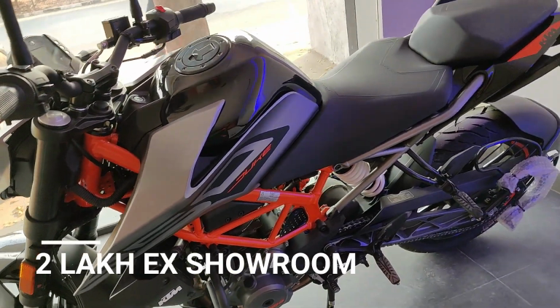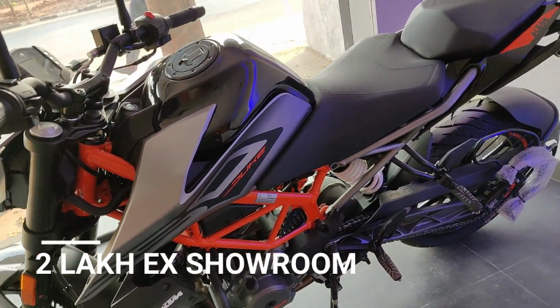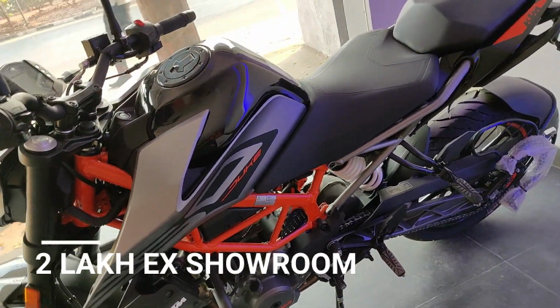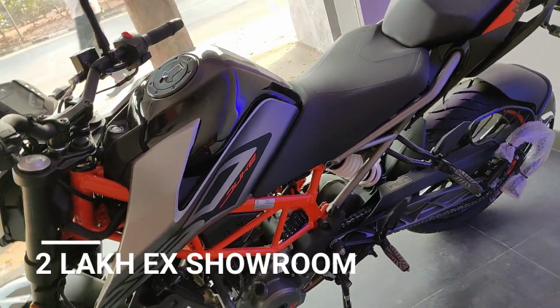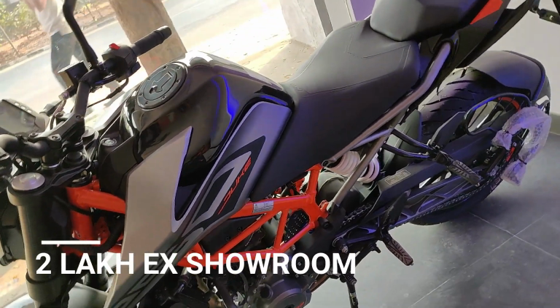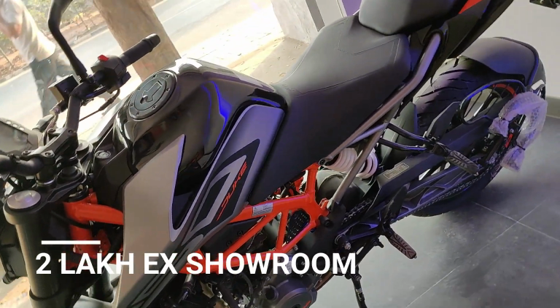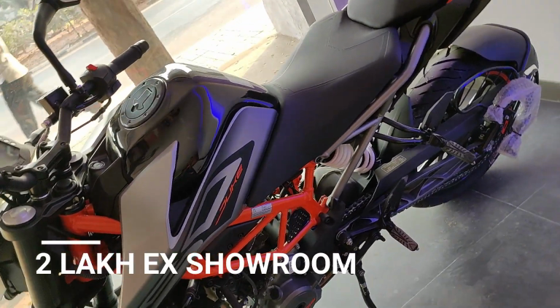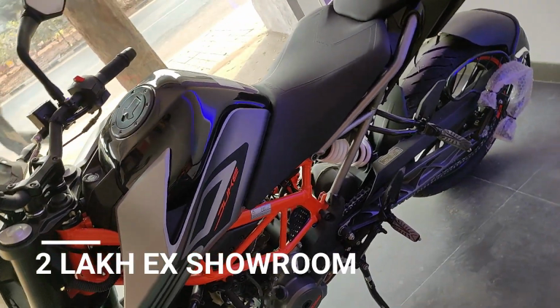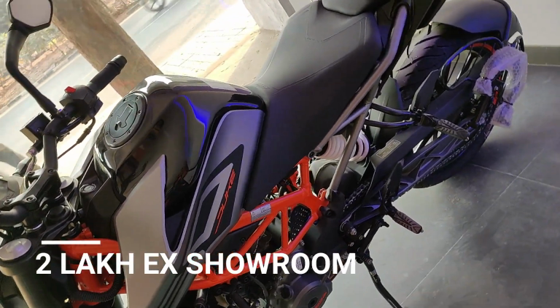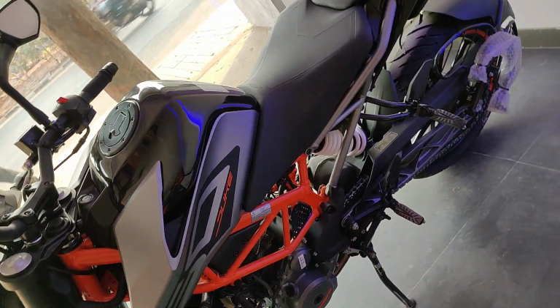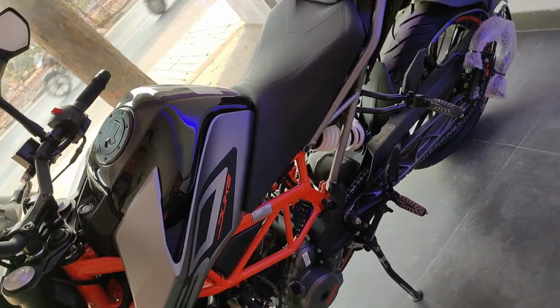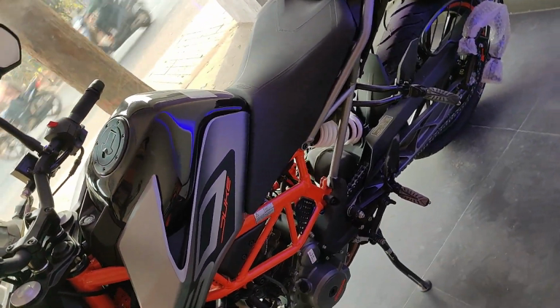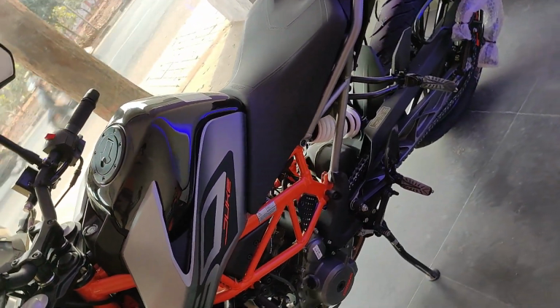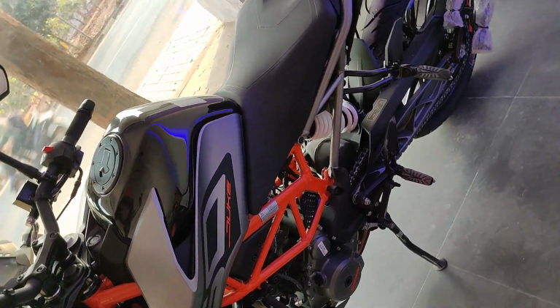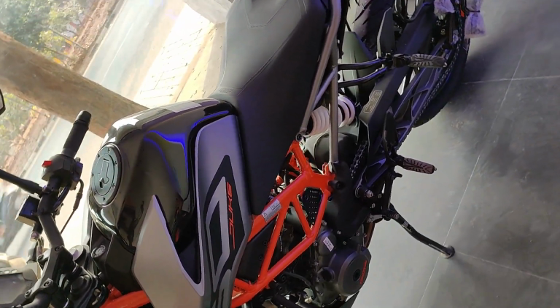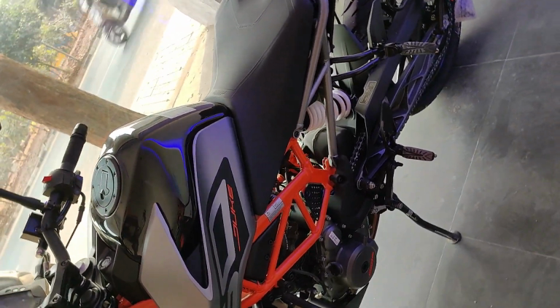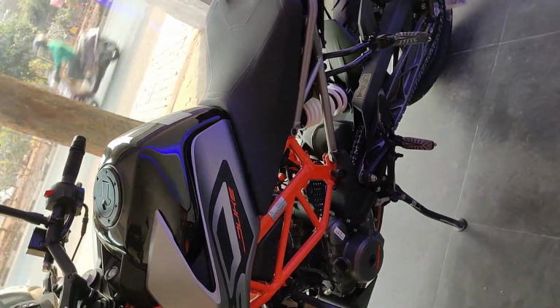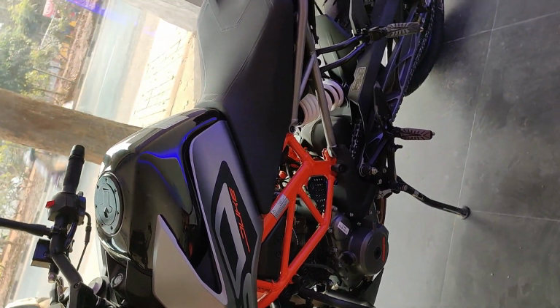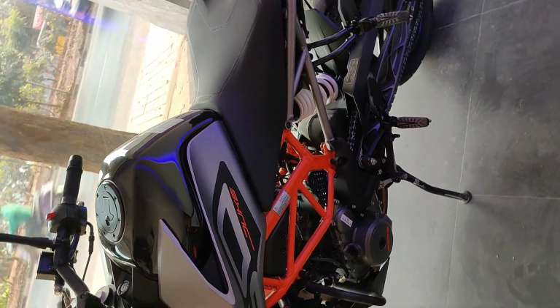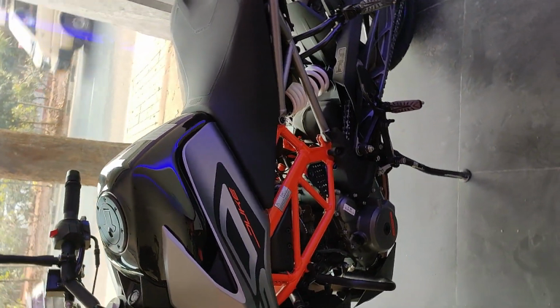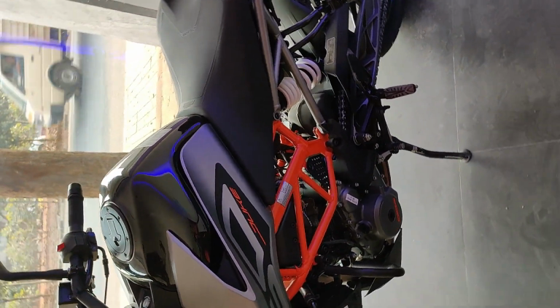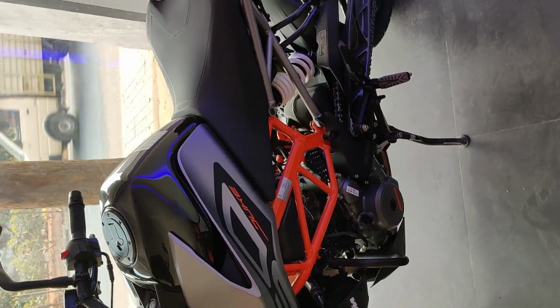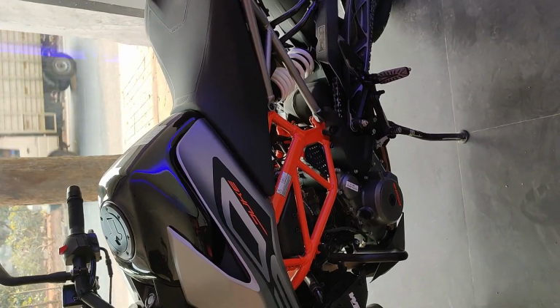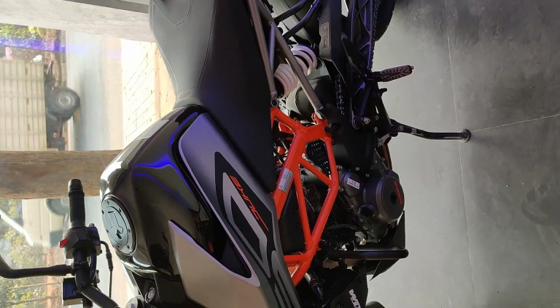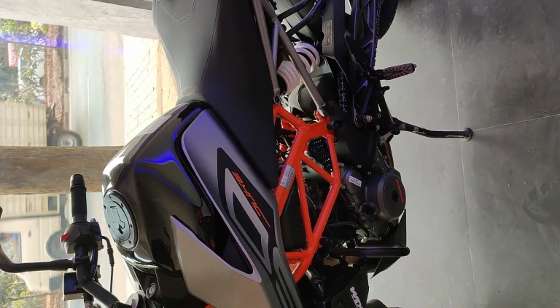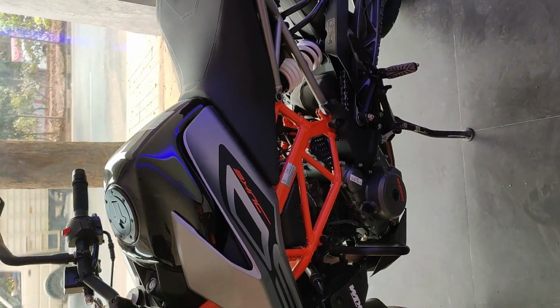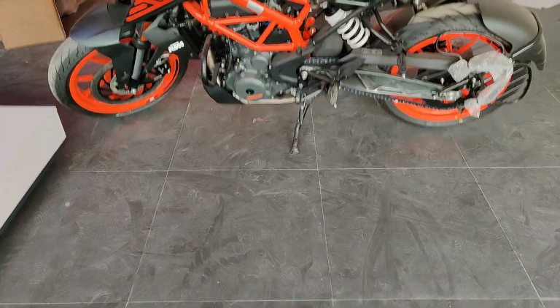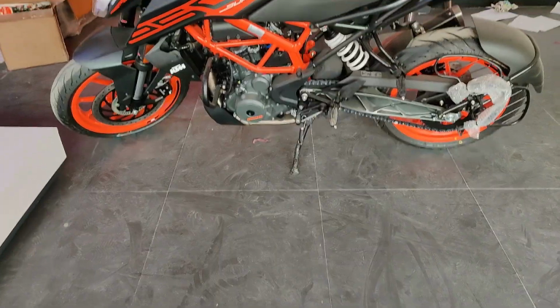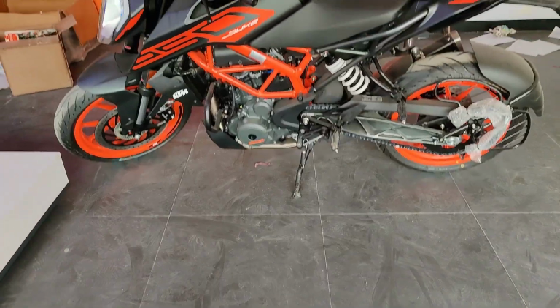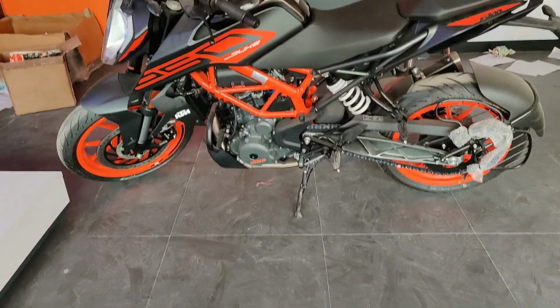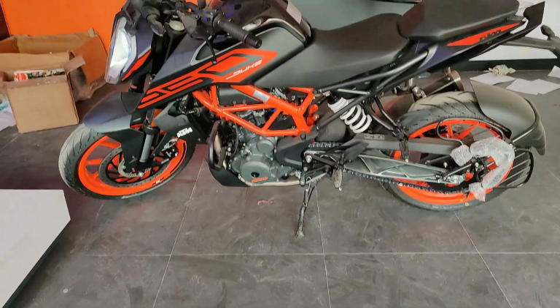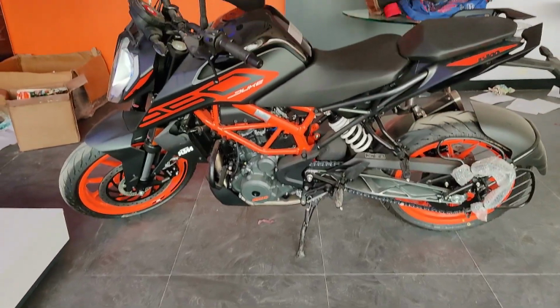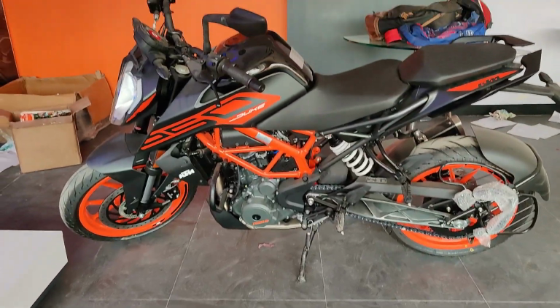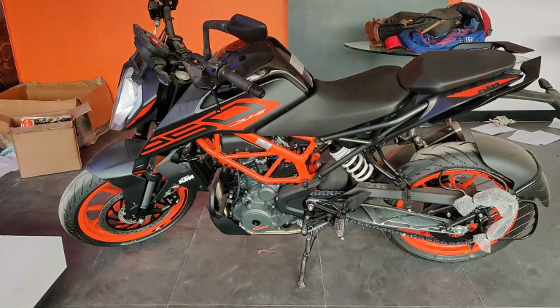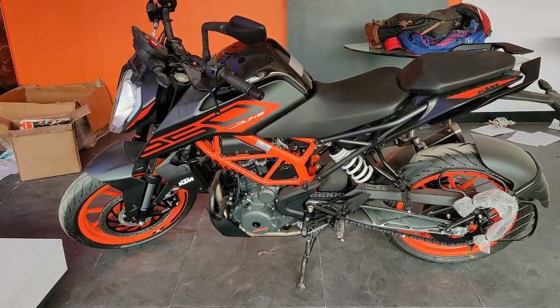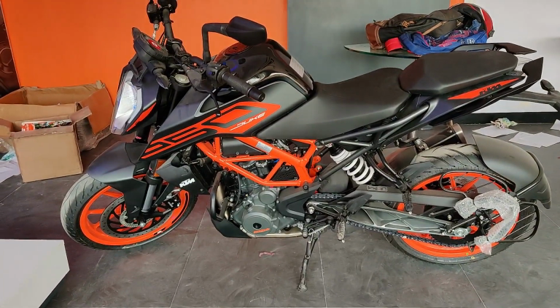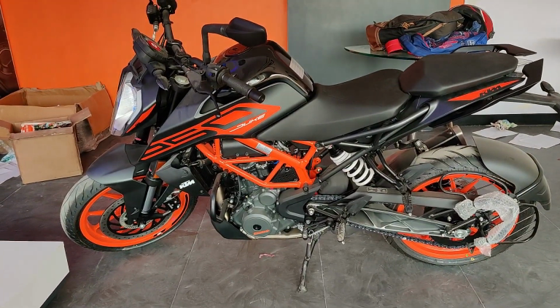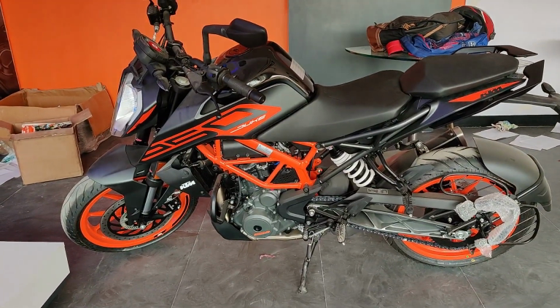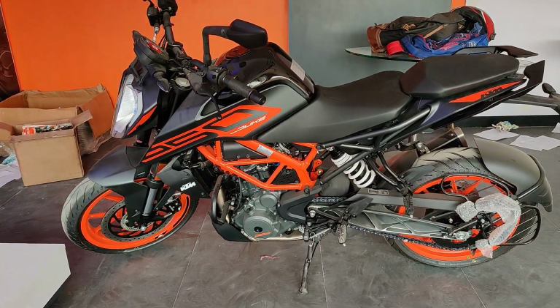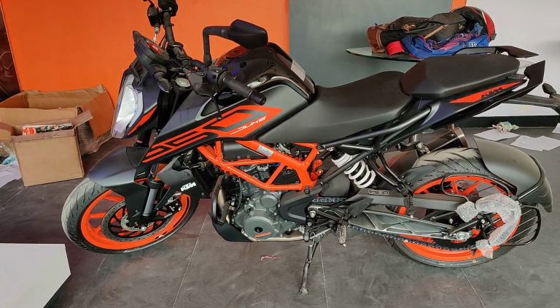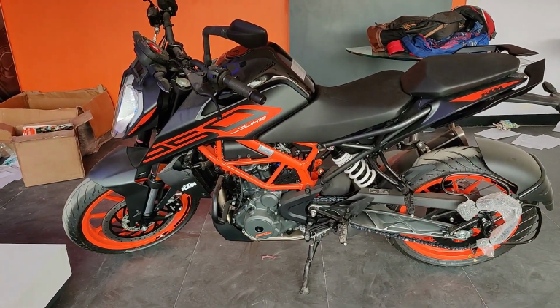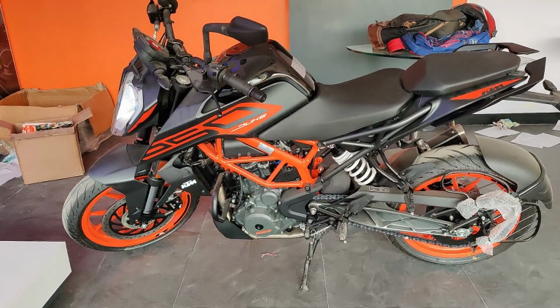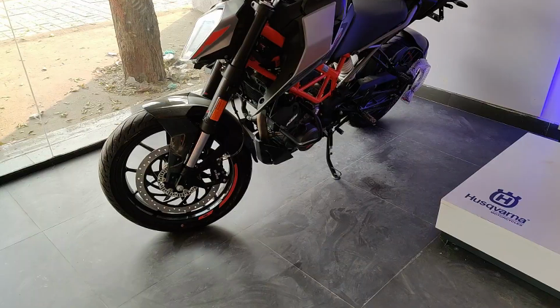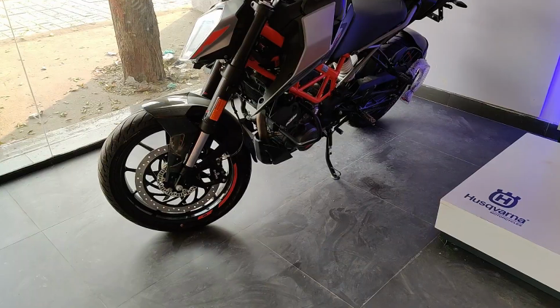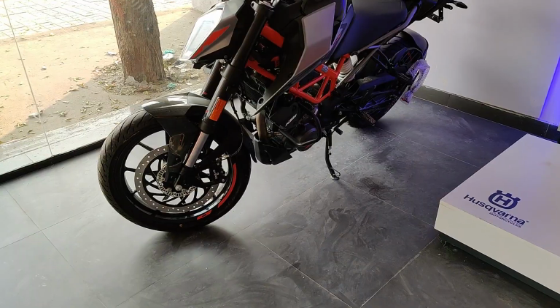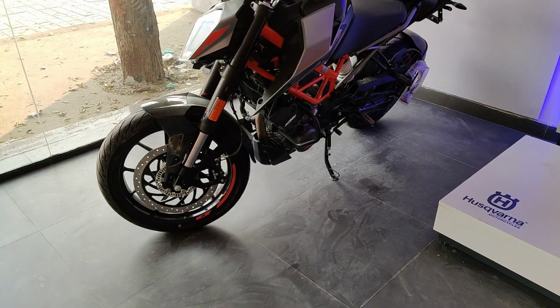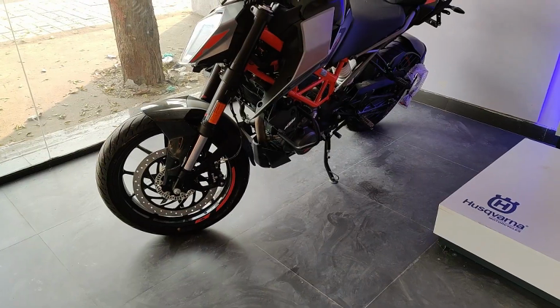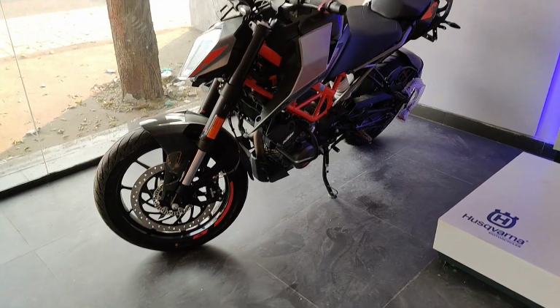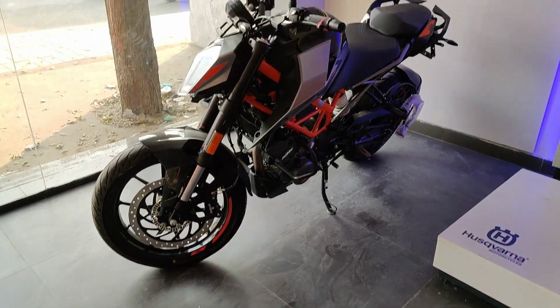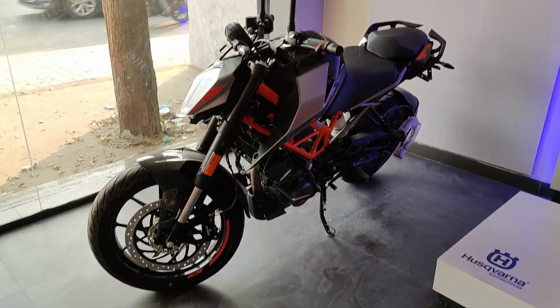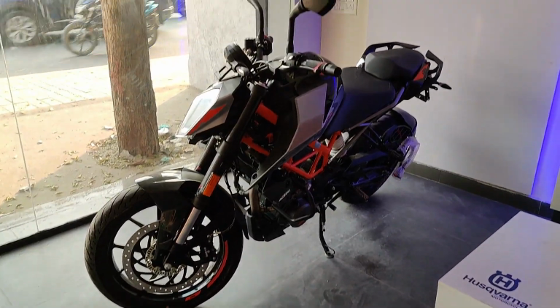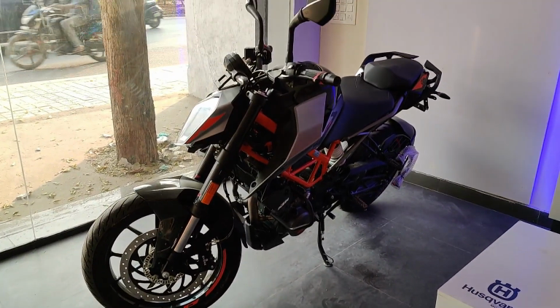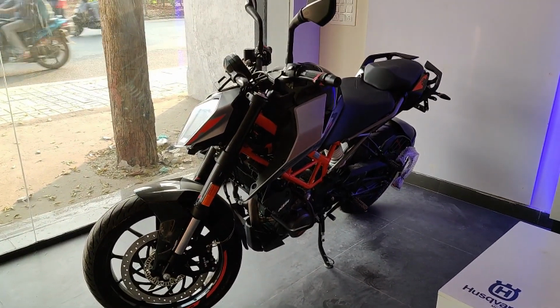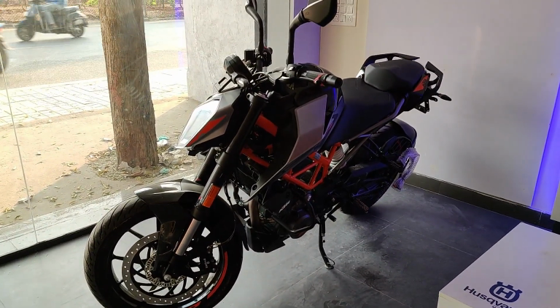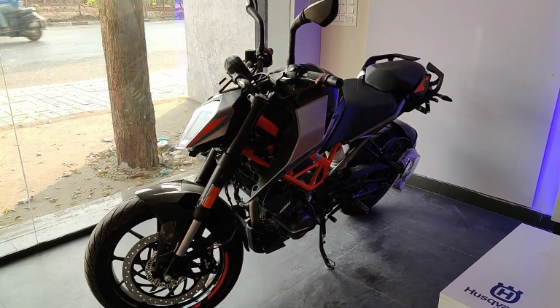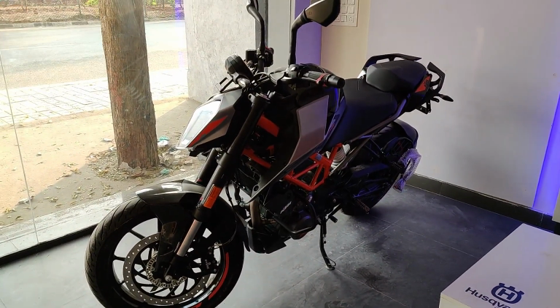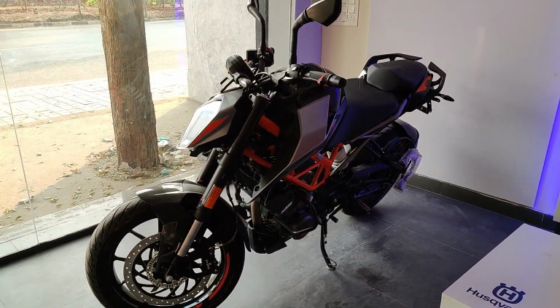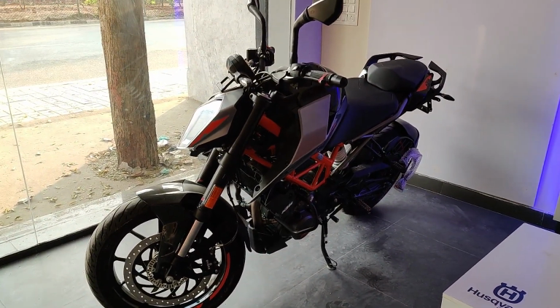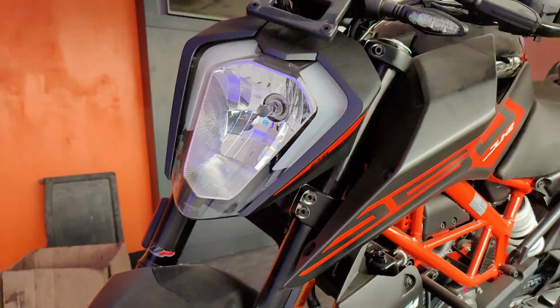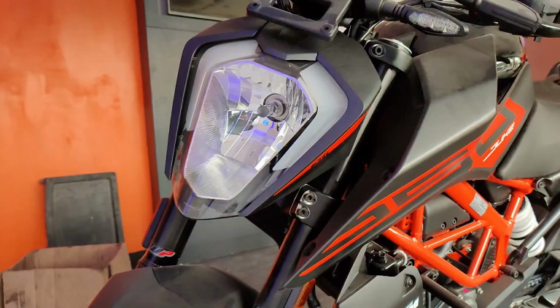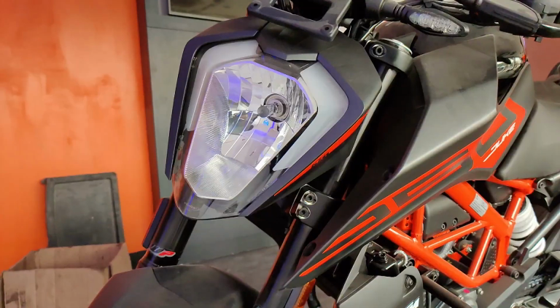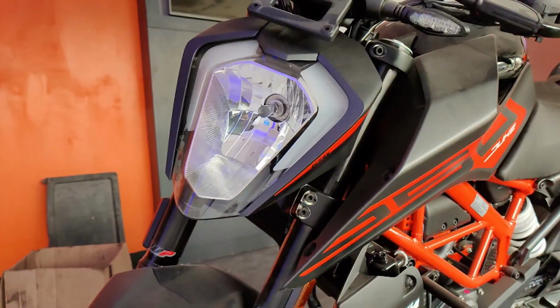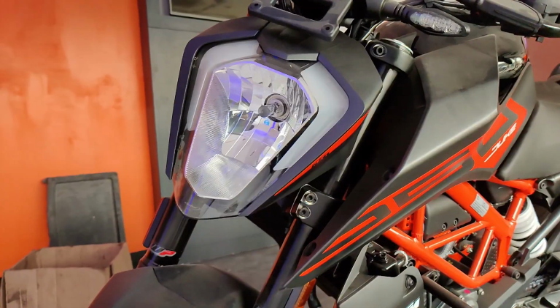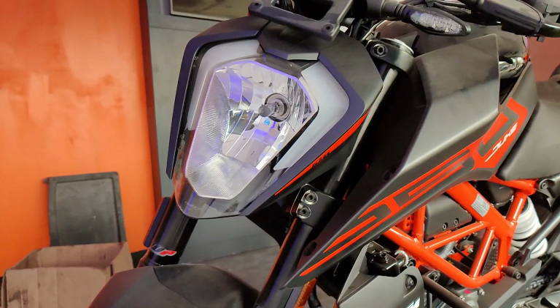The bookings and deliveries are complete. If you want to get a Duke 250, then you should definitely visit the KTM showroom.